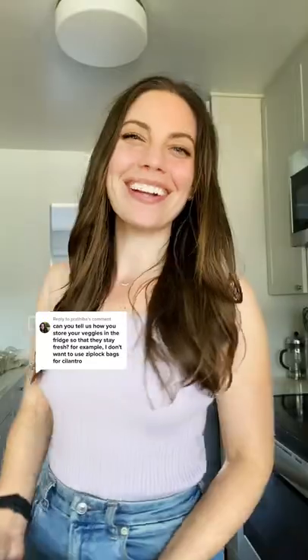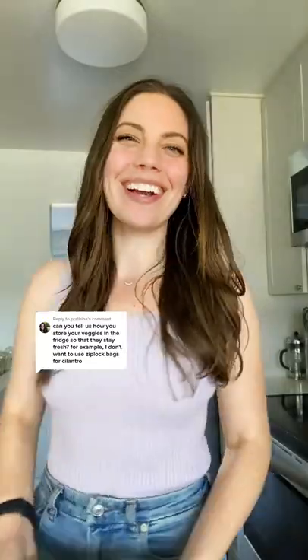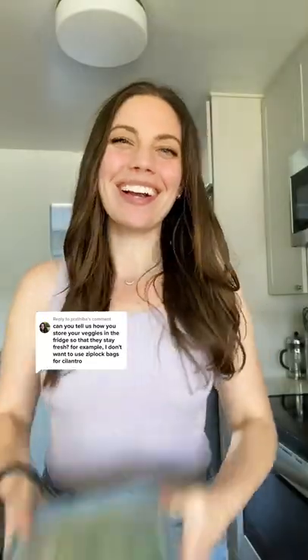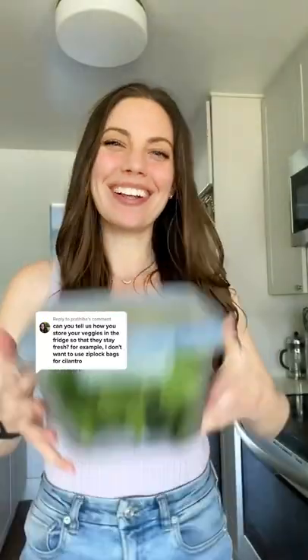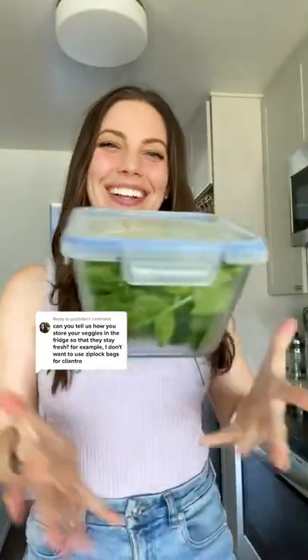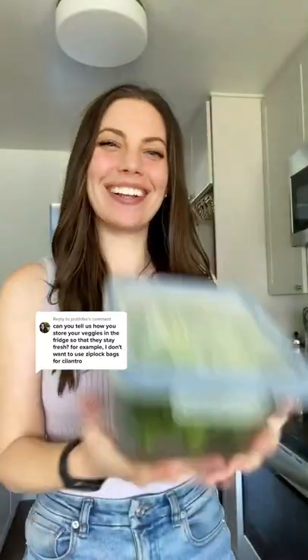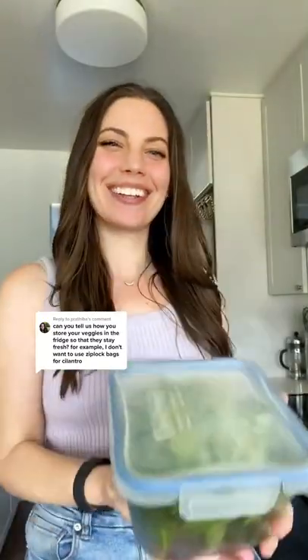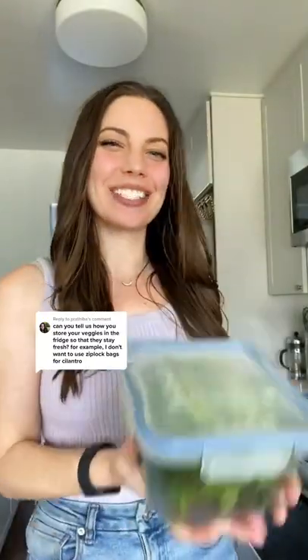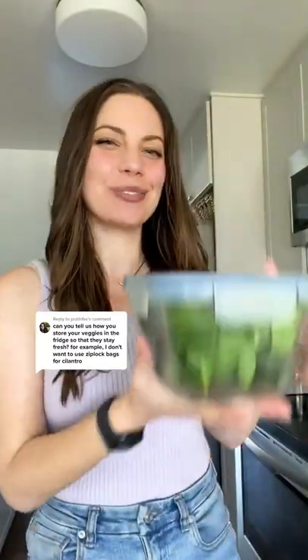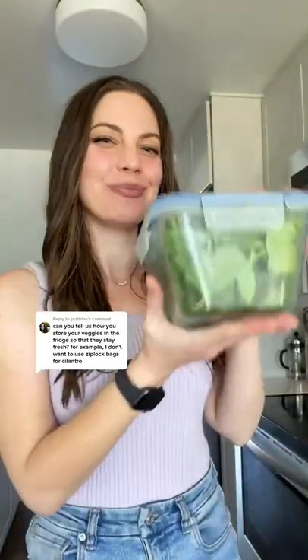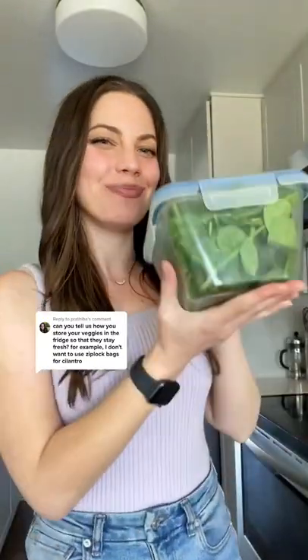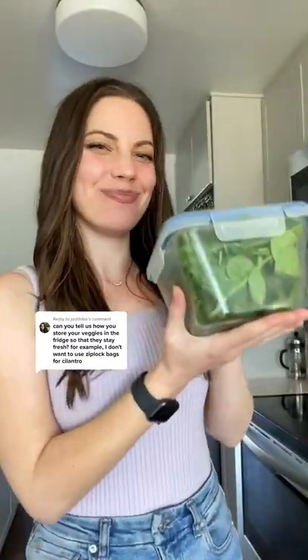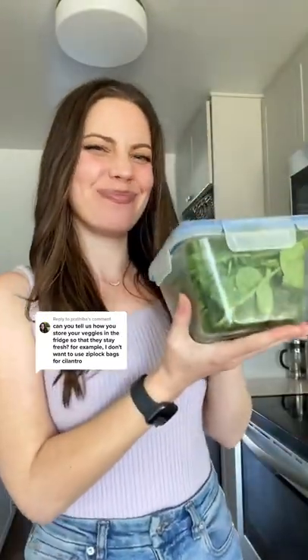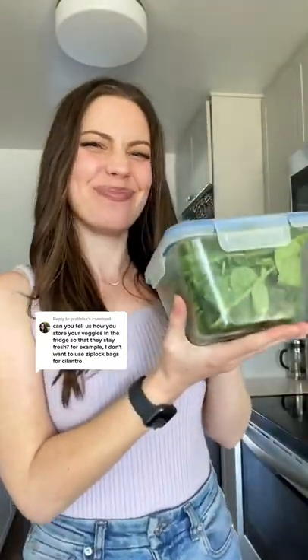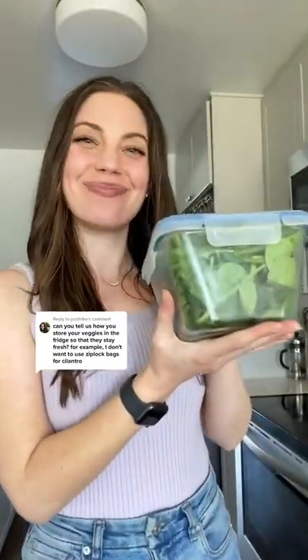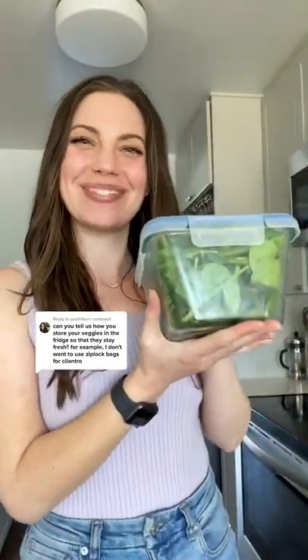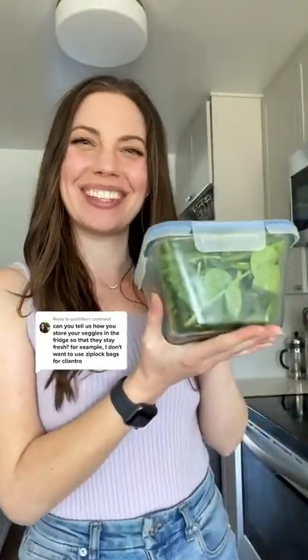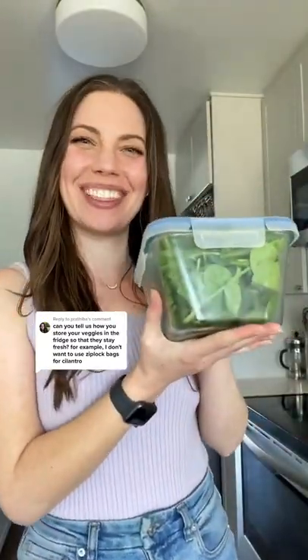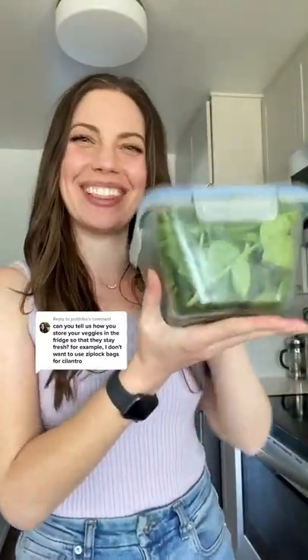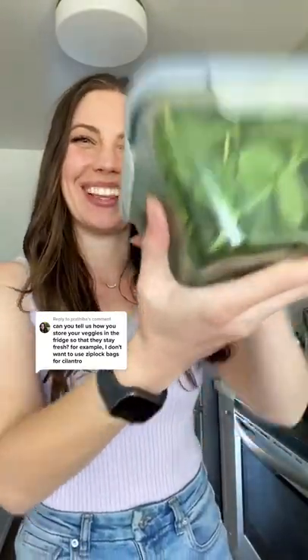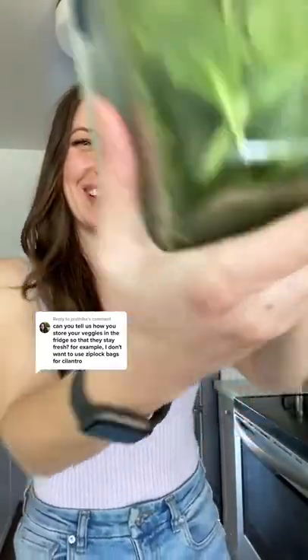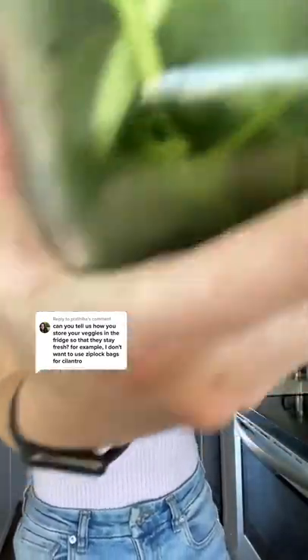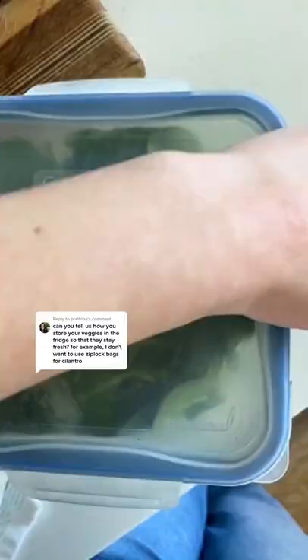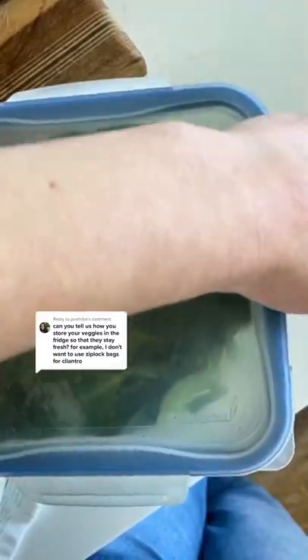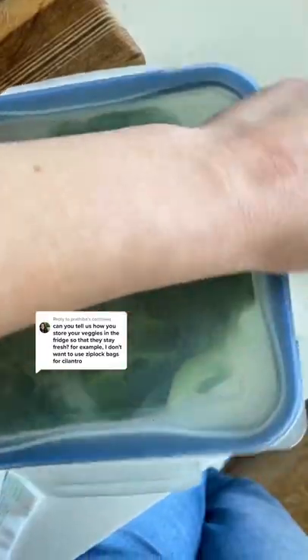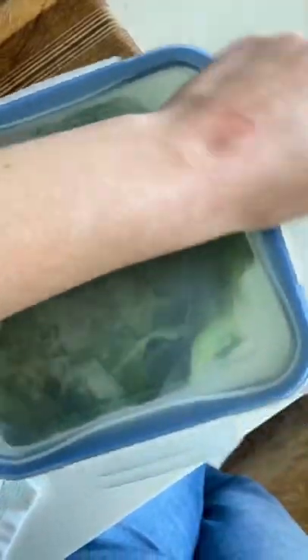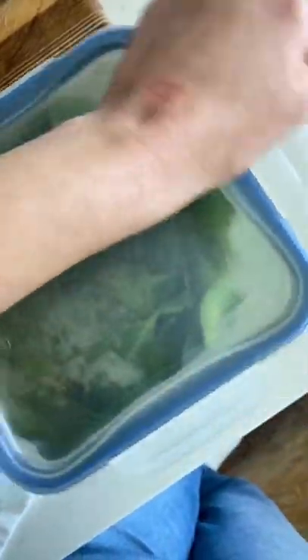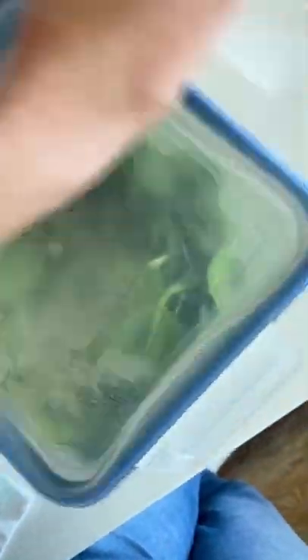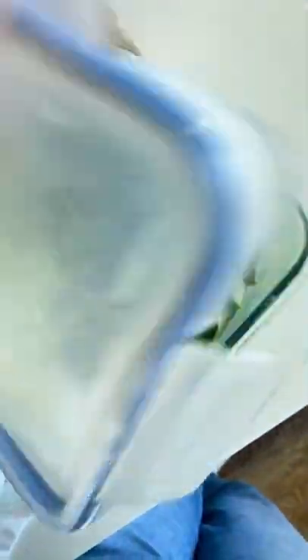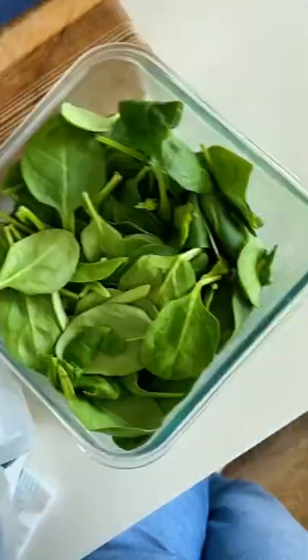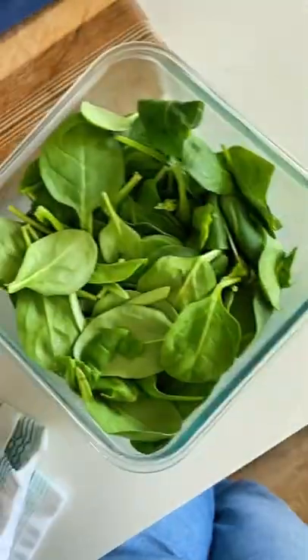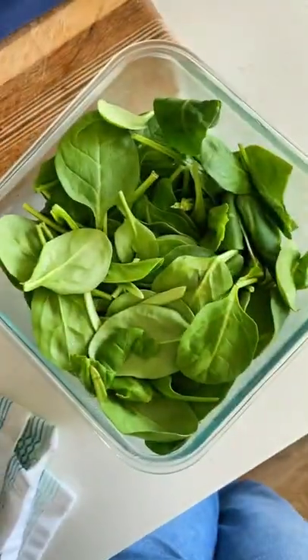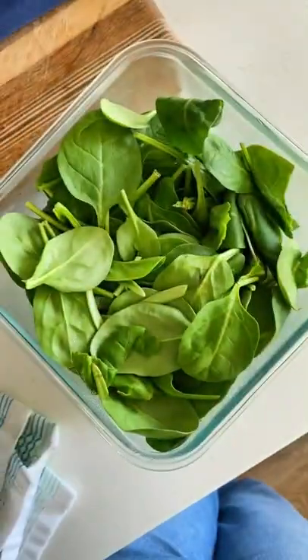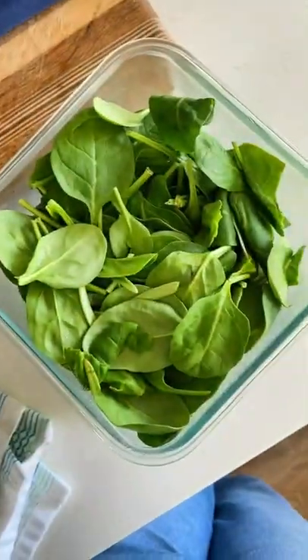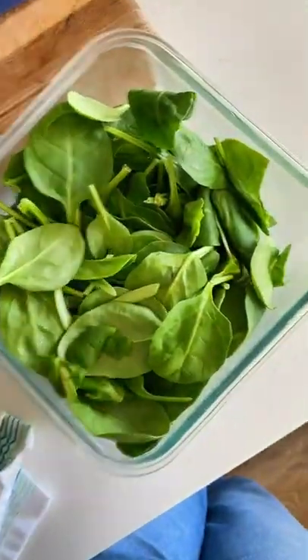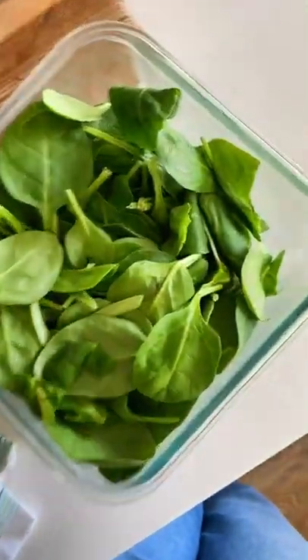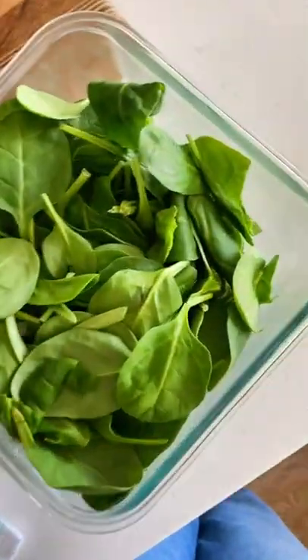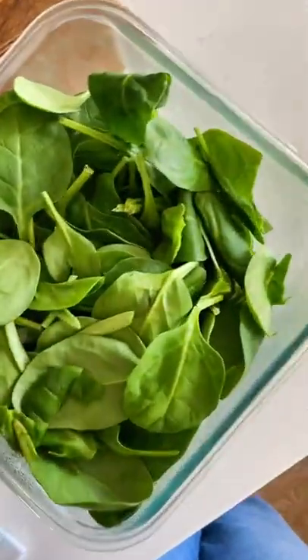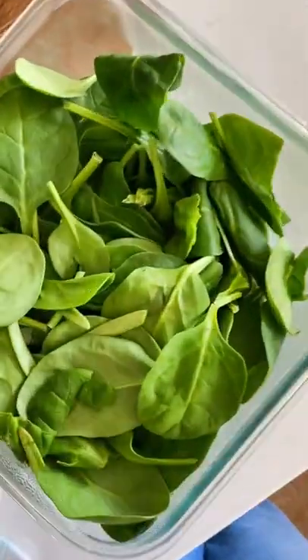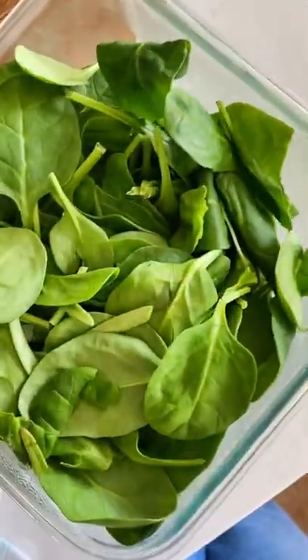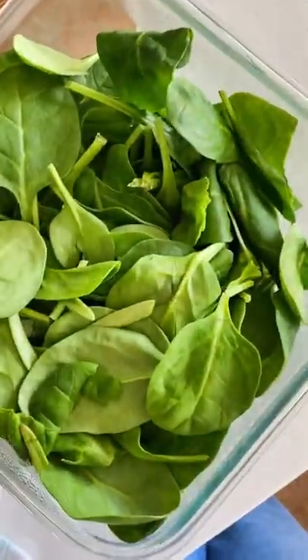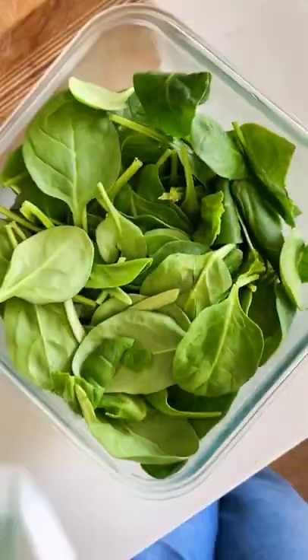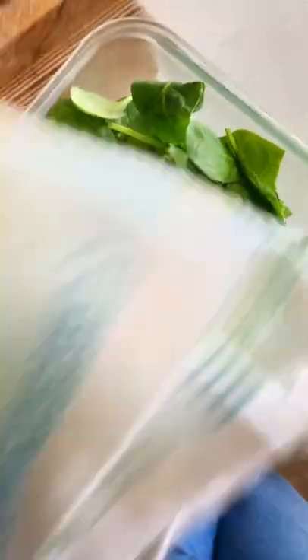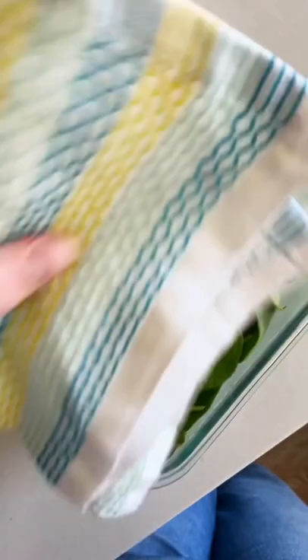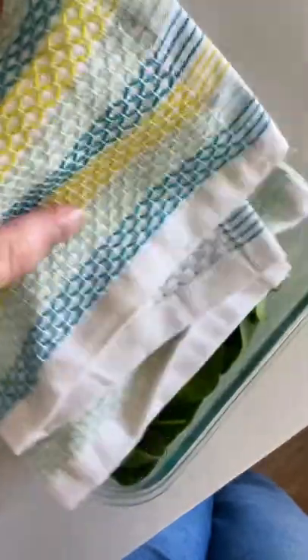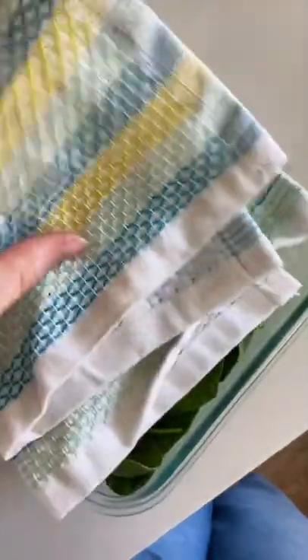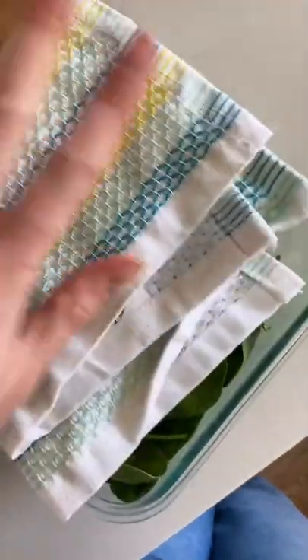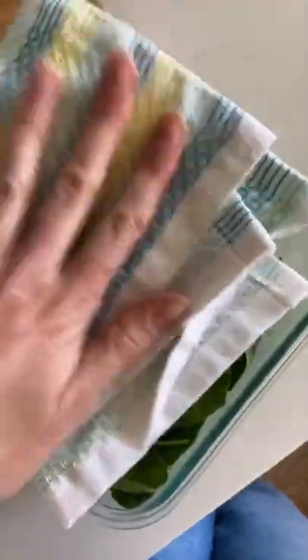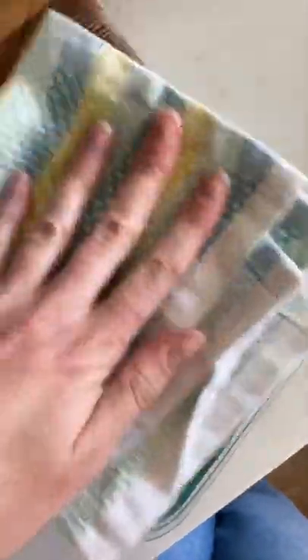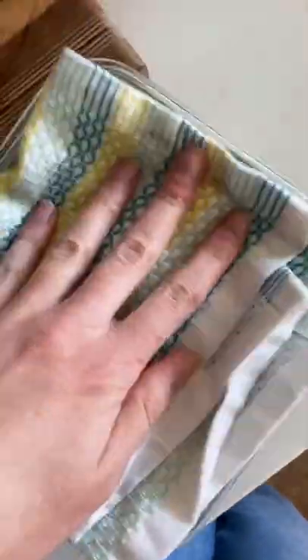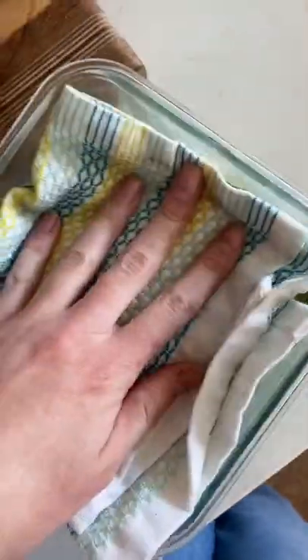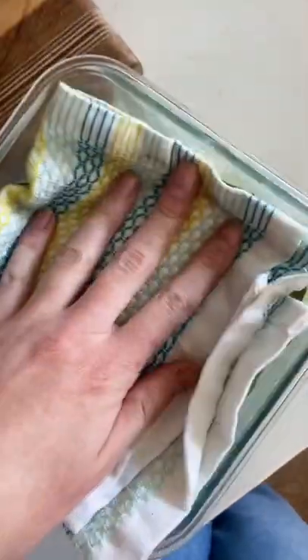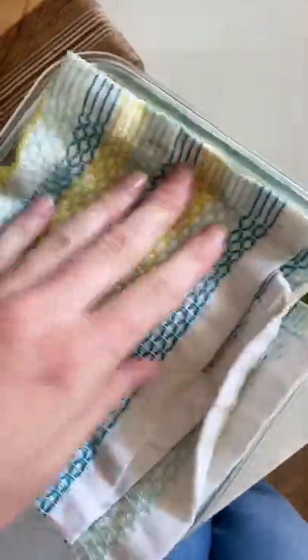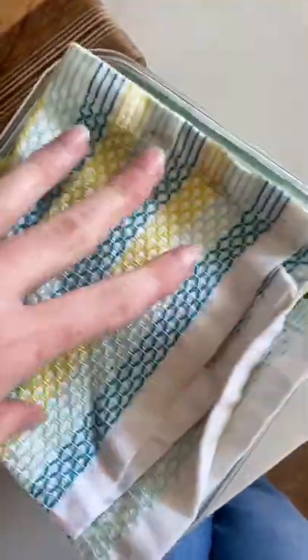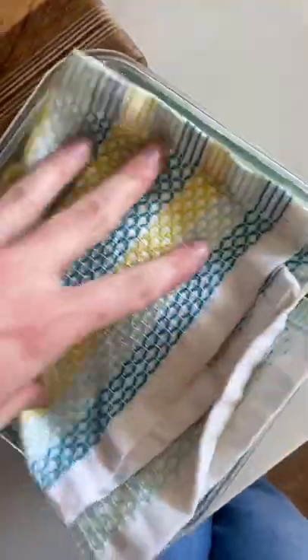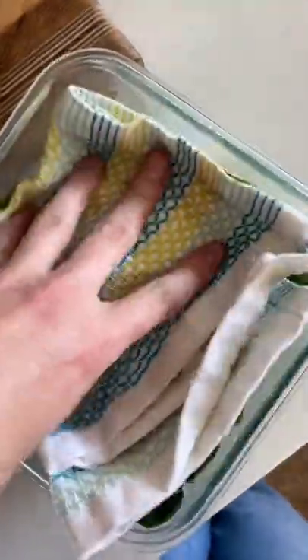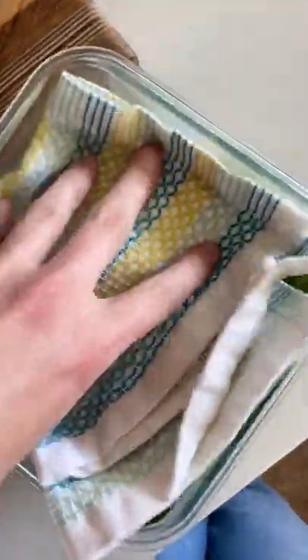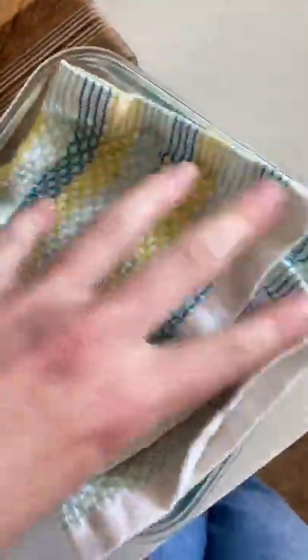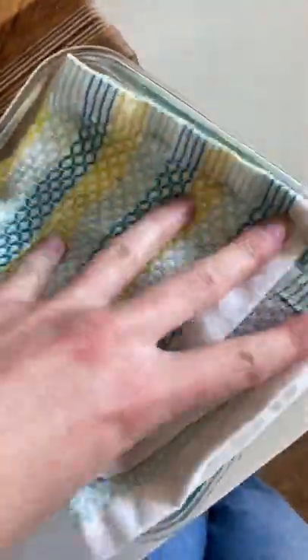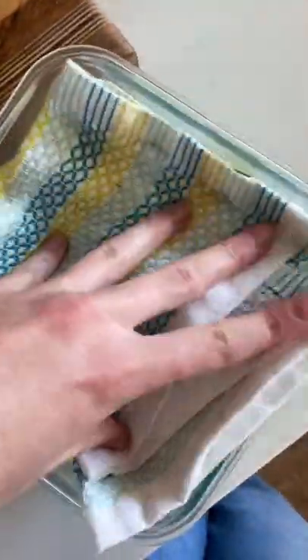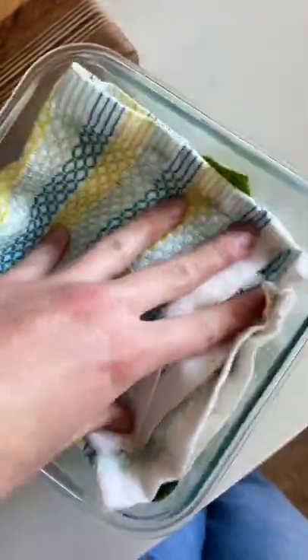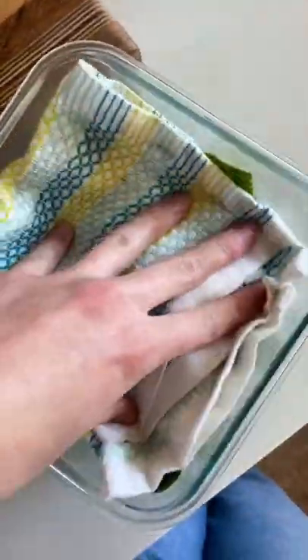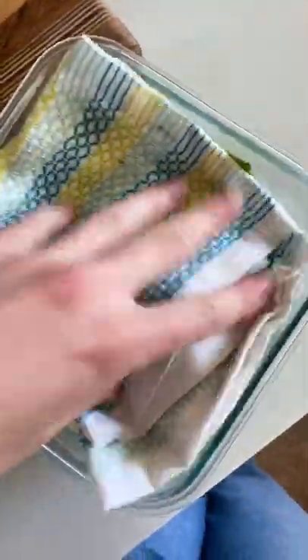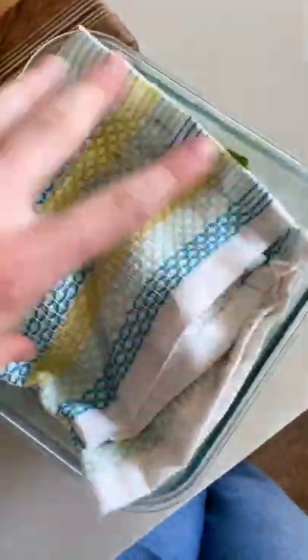Restore your produce and keep it fresh for weeks. Keep your greens in an airtight container and add a little cloth napkin to absorb any excess moisture.